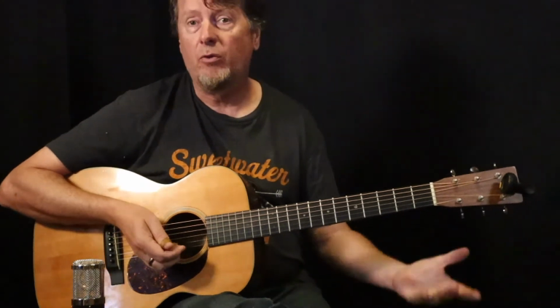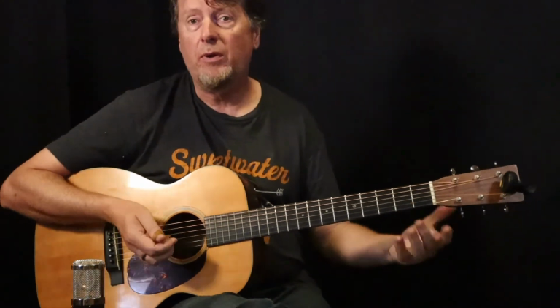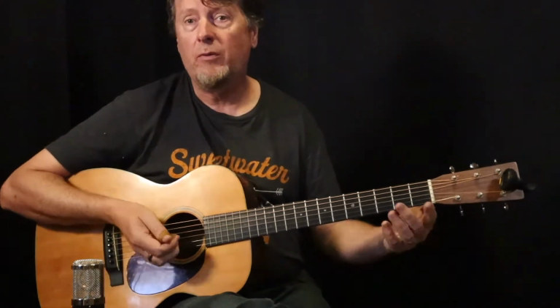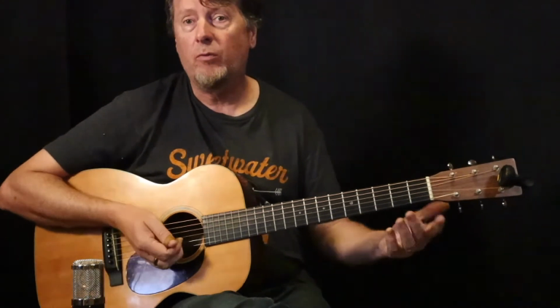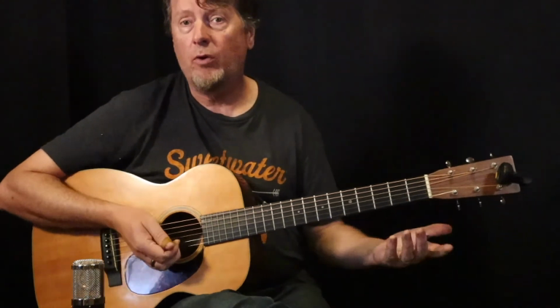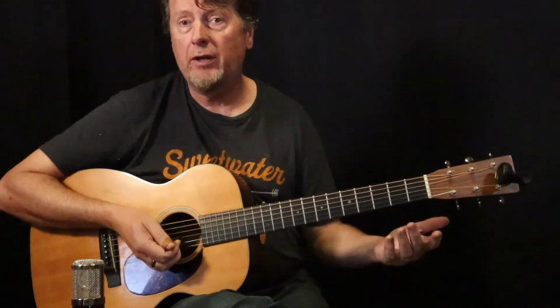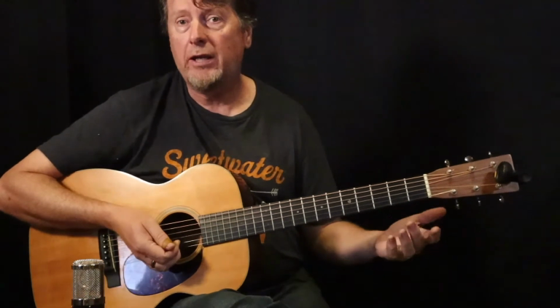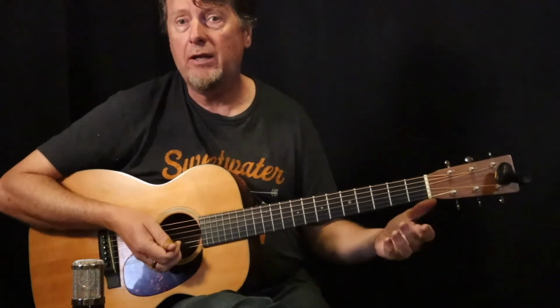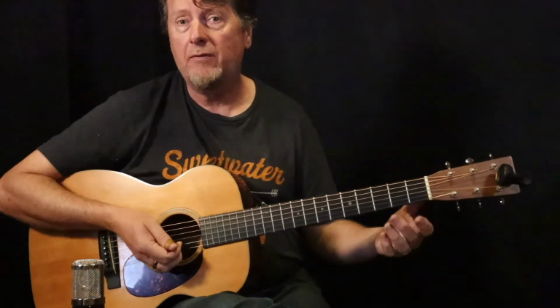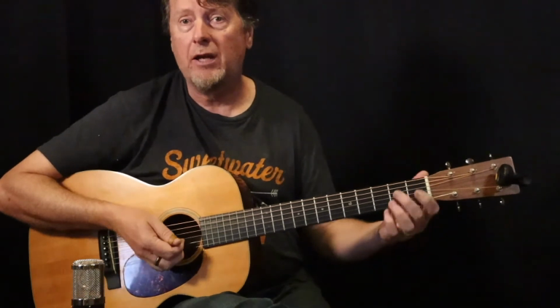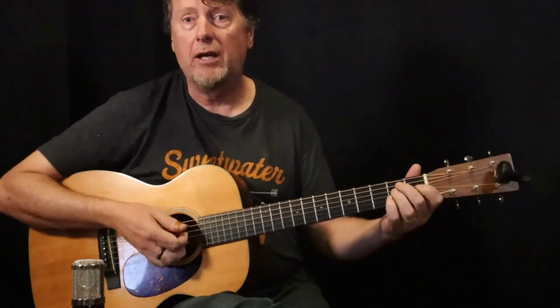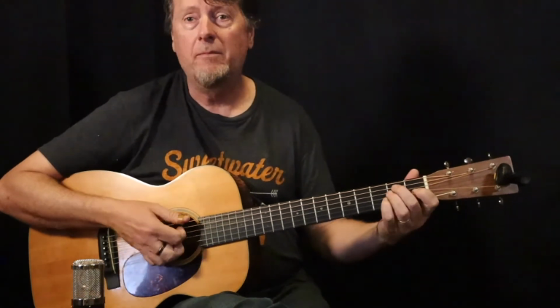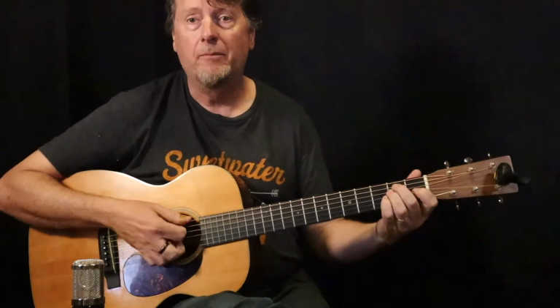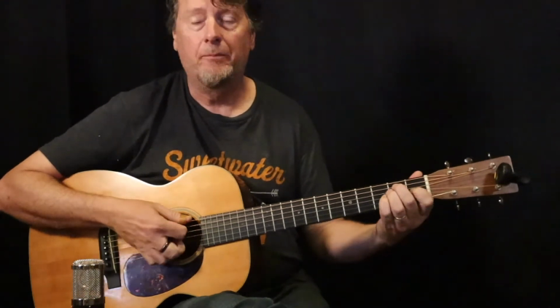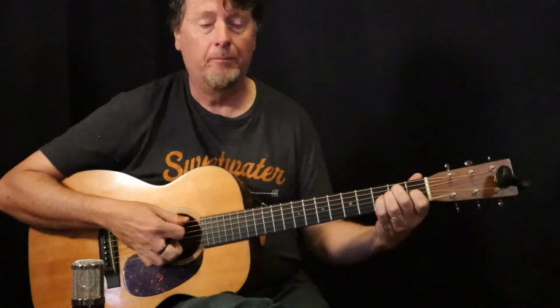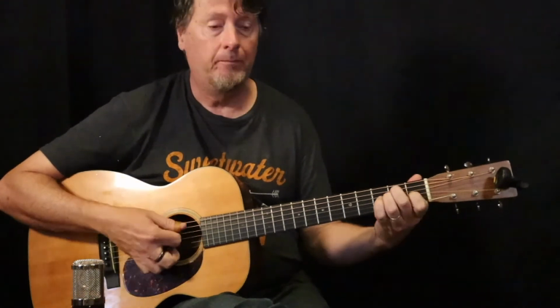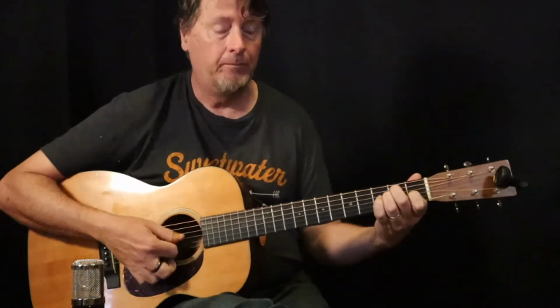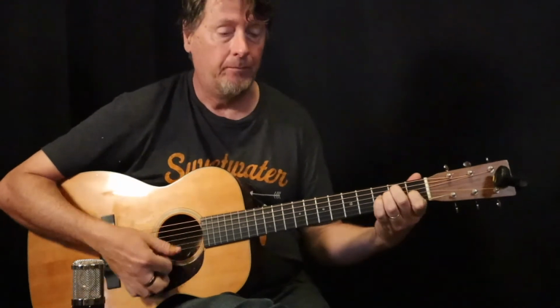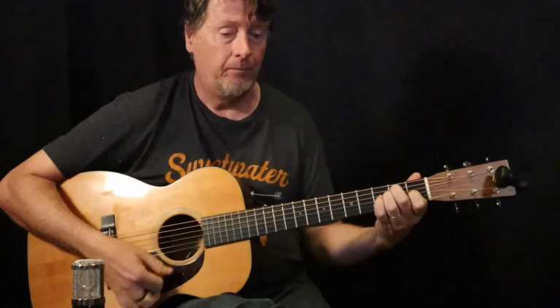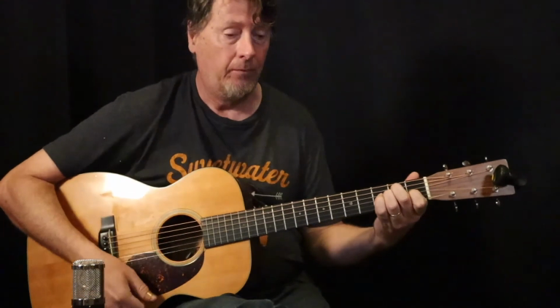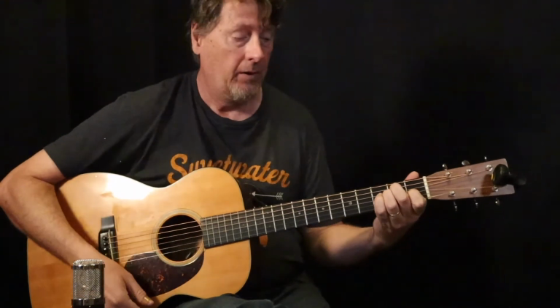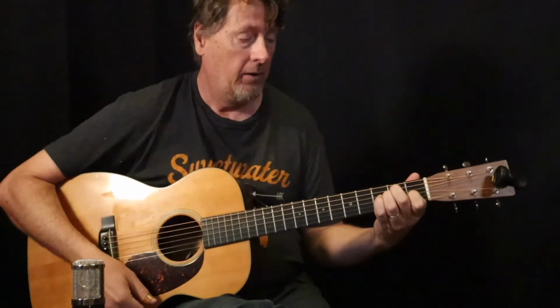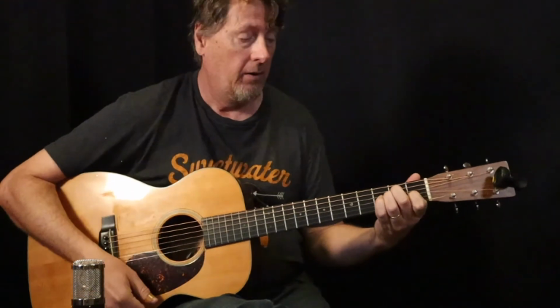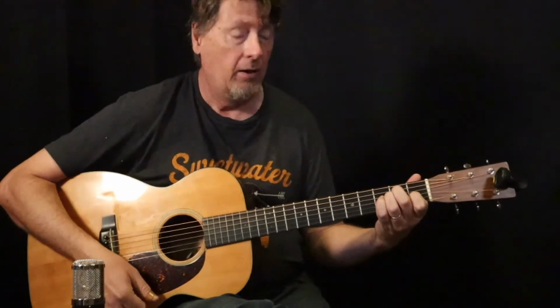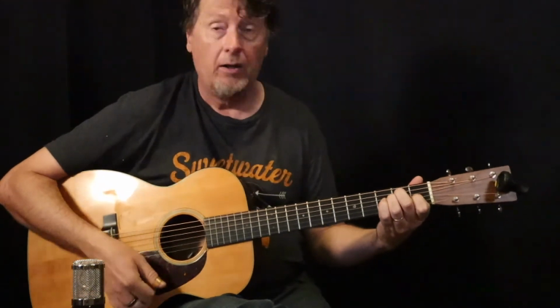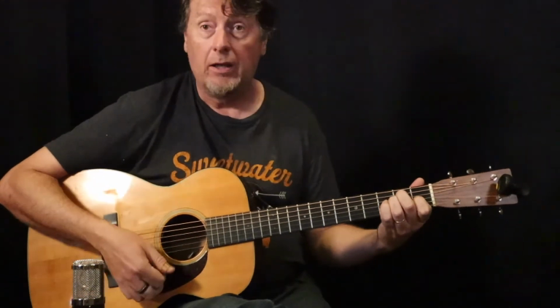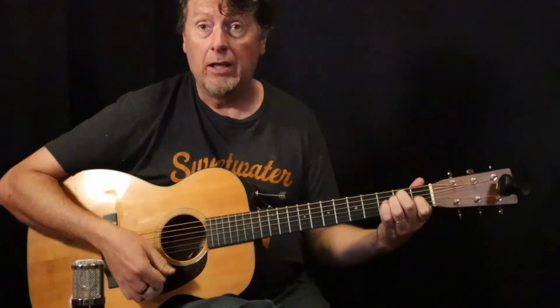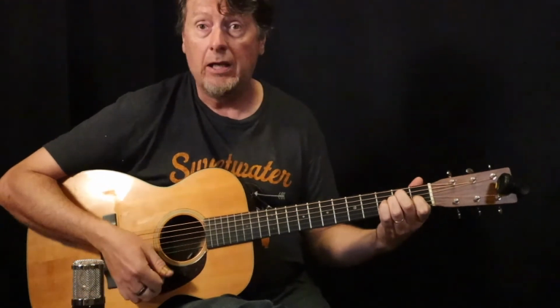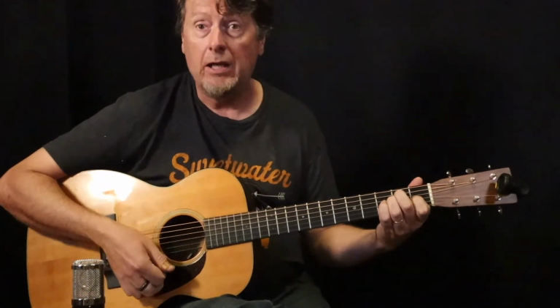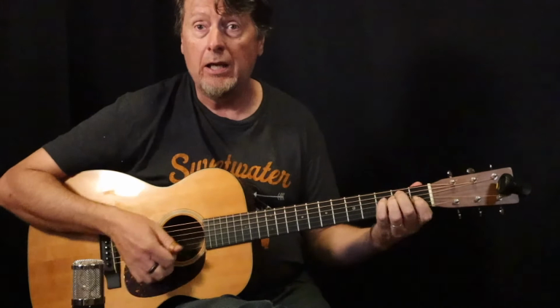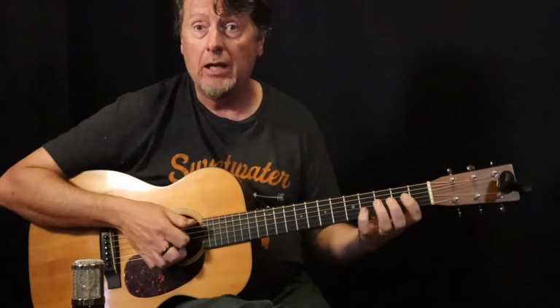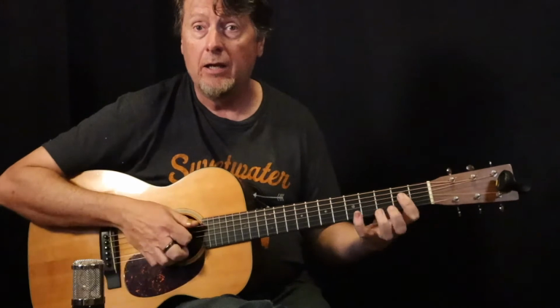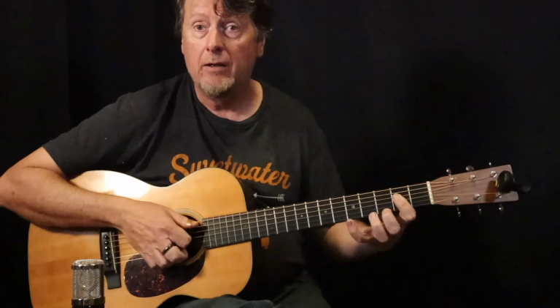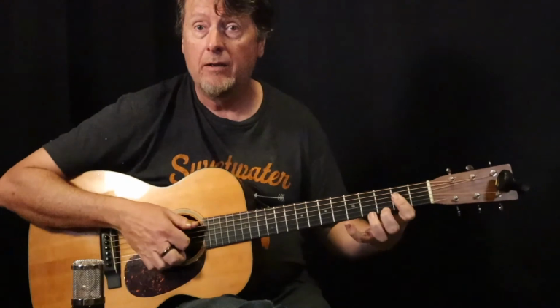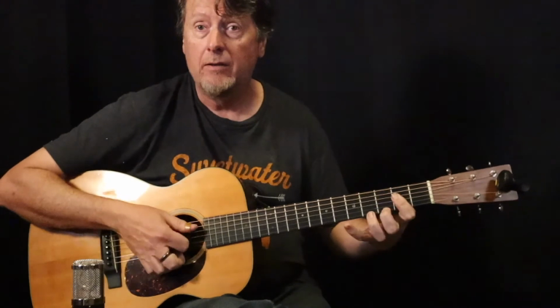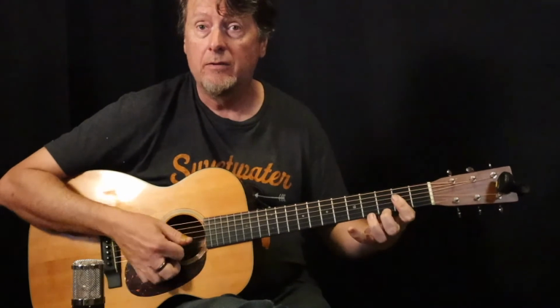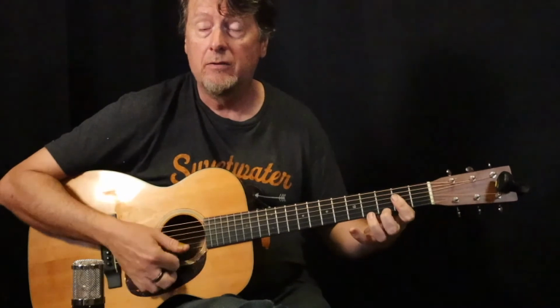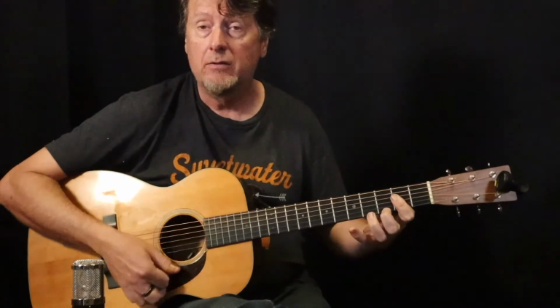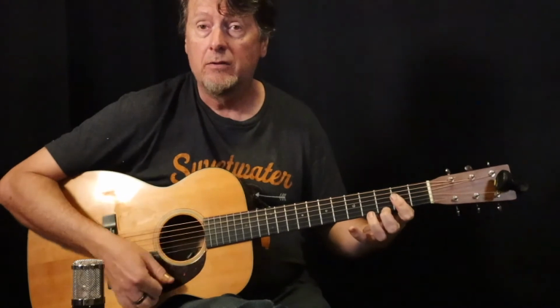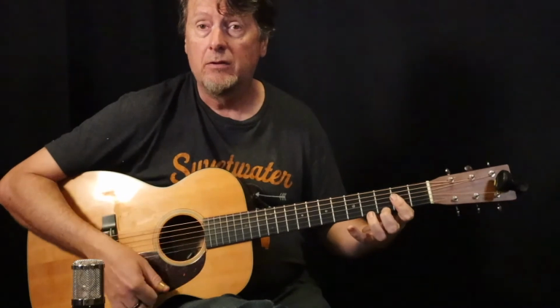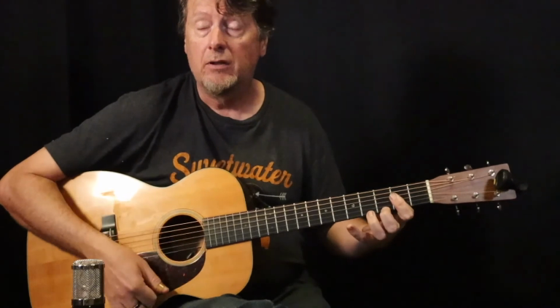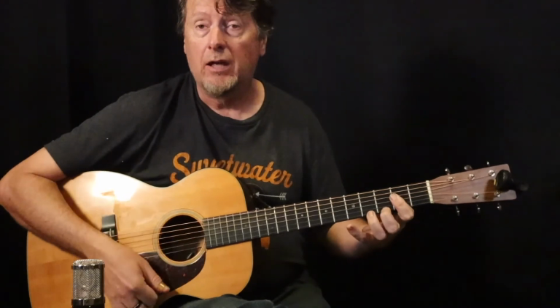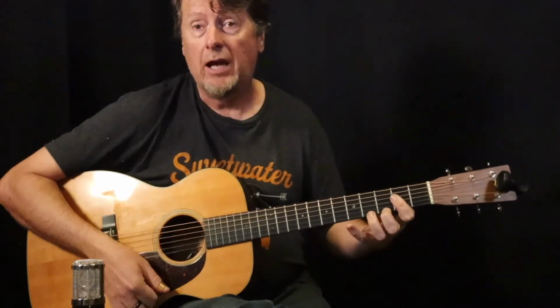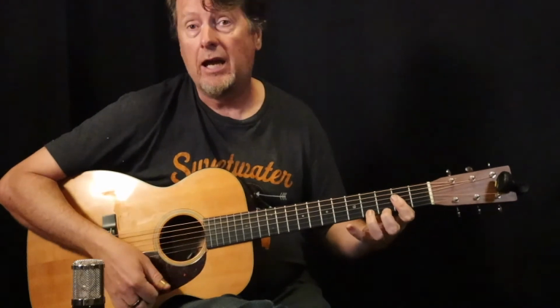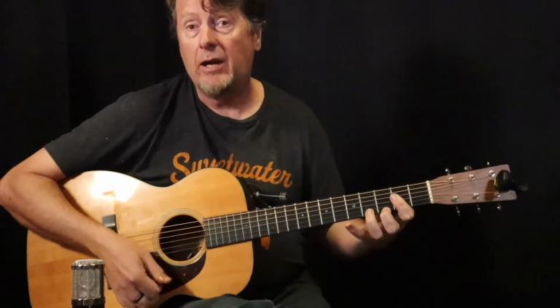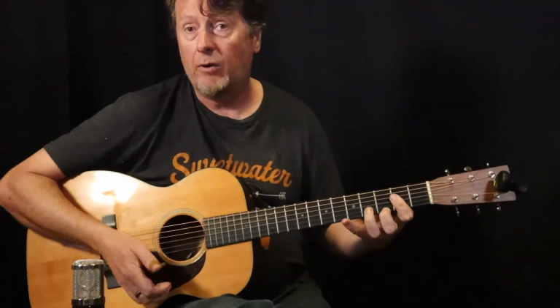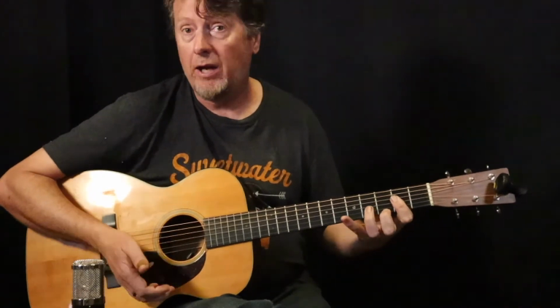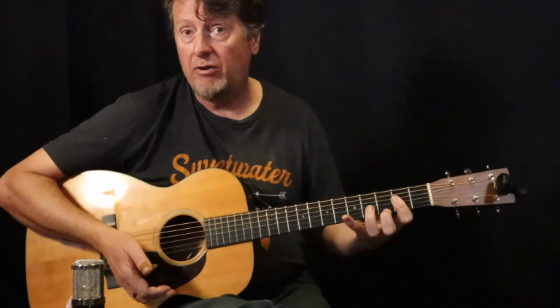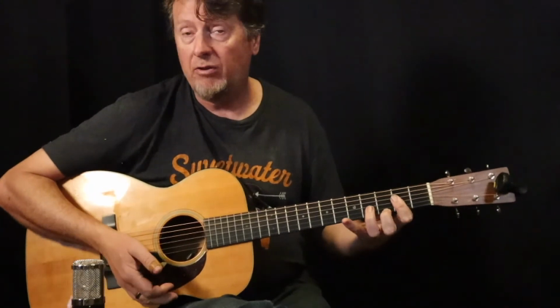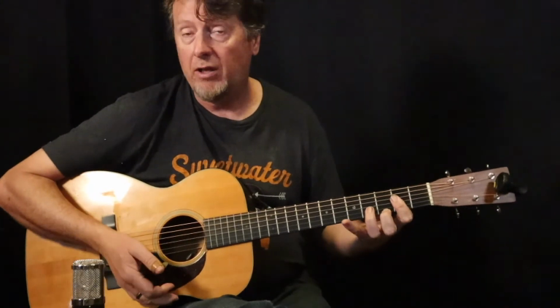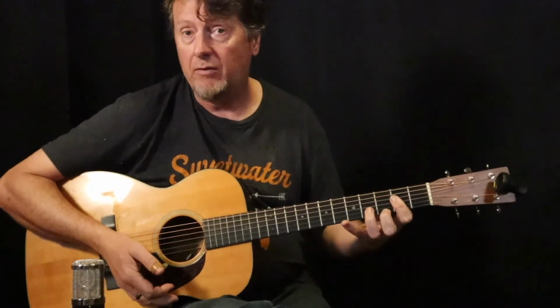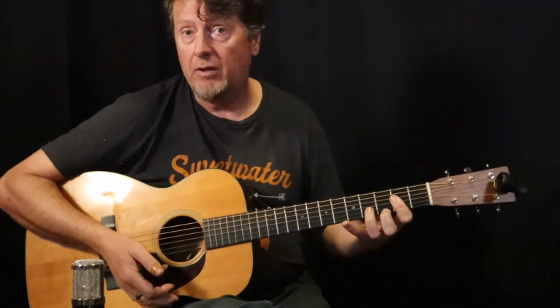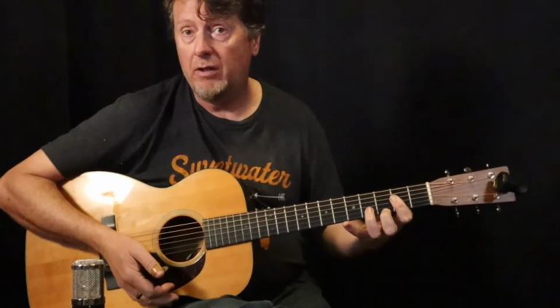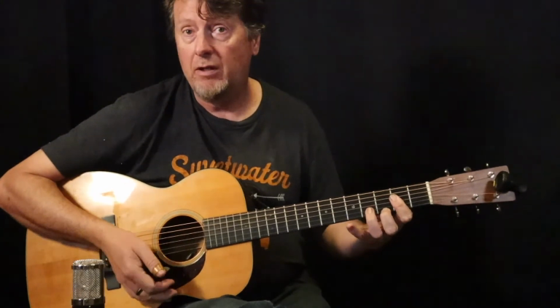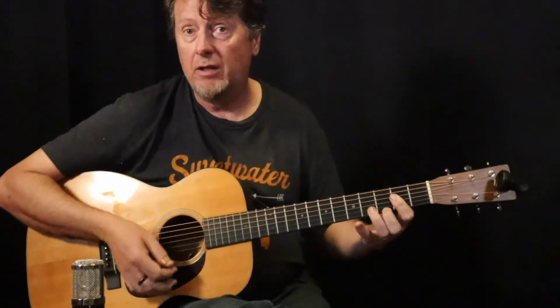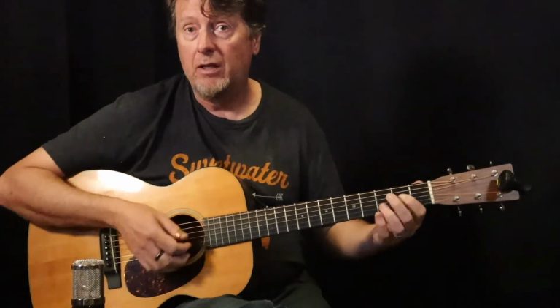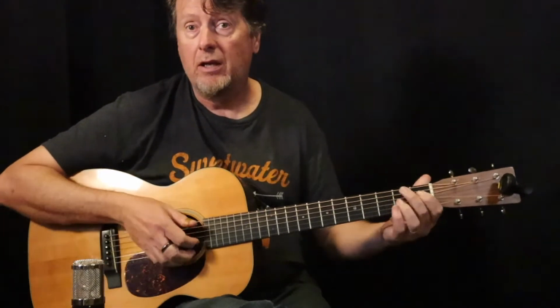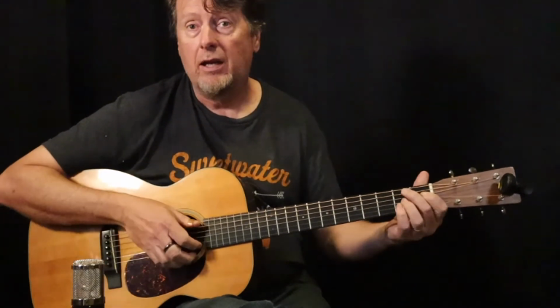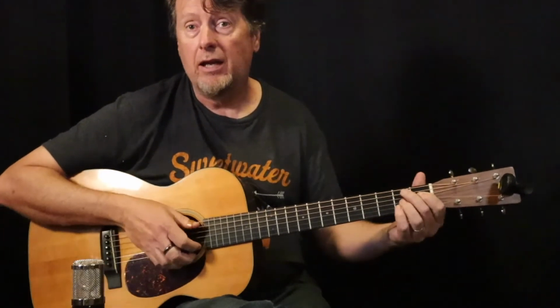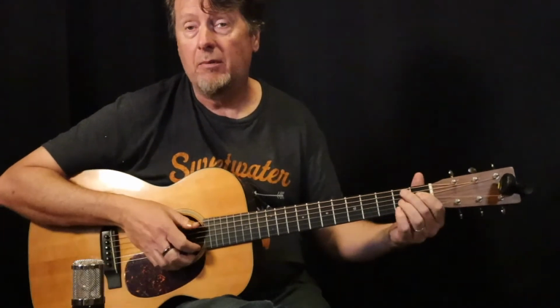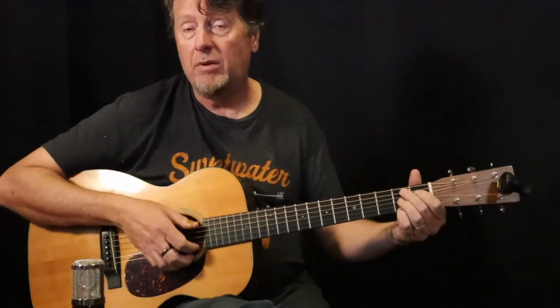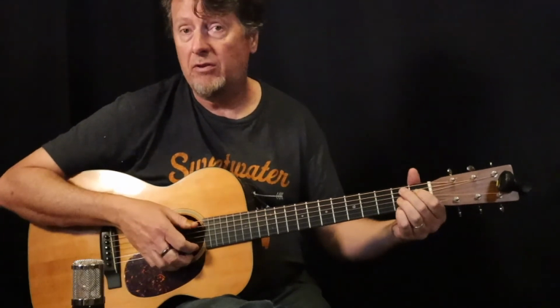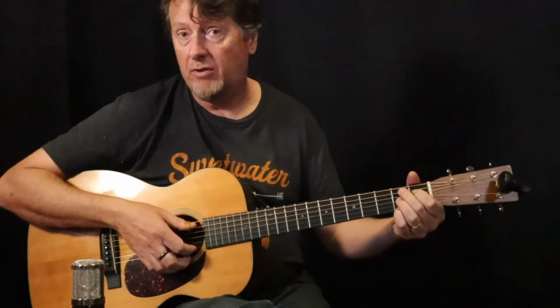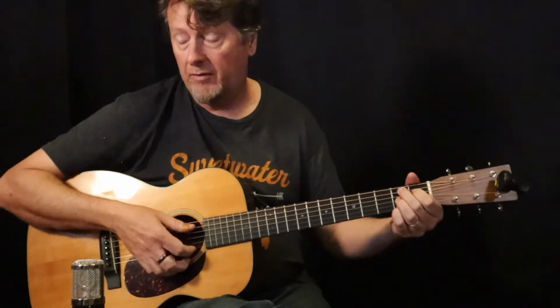So we're in the key of E: E, A or A7, and B7.